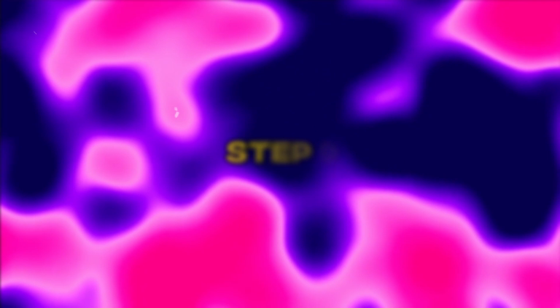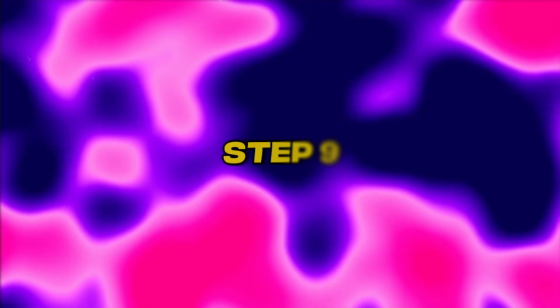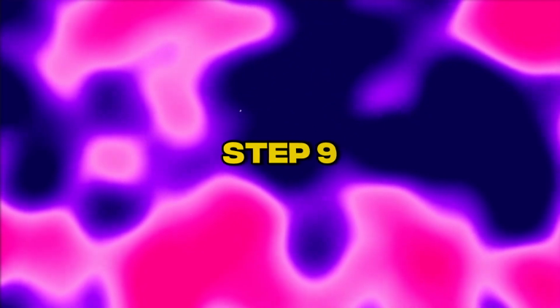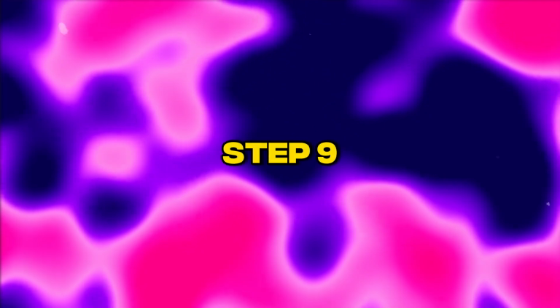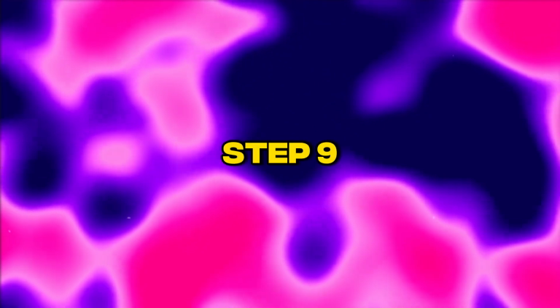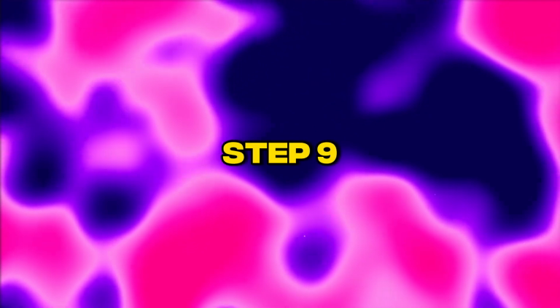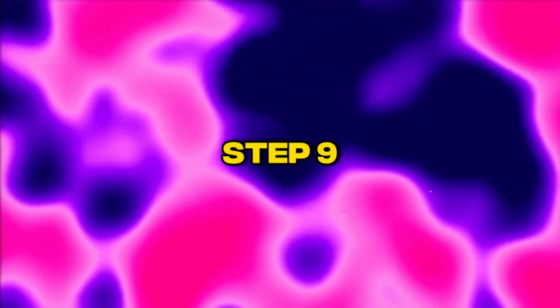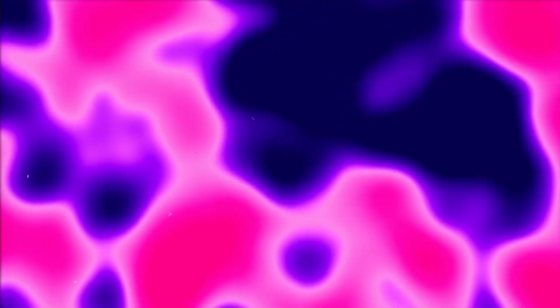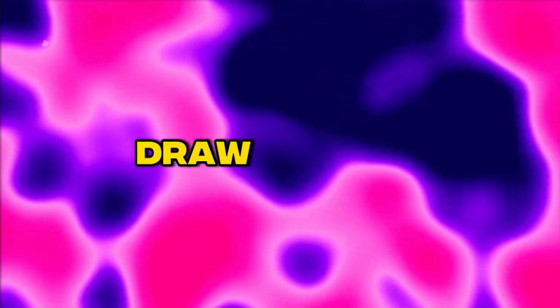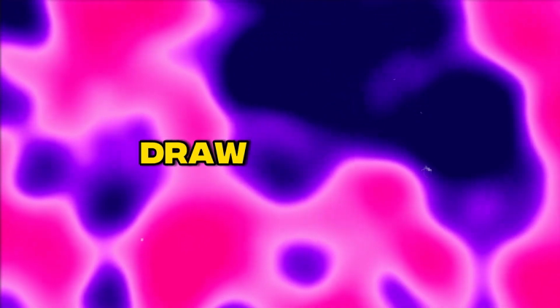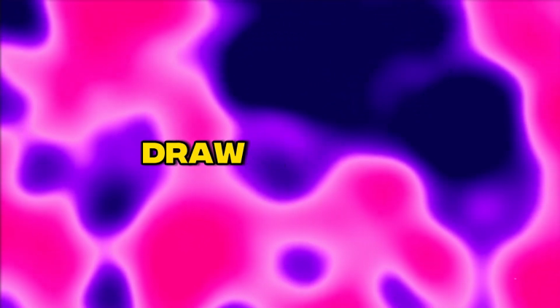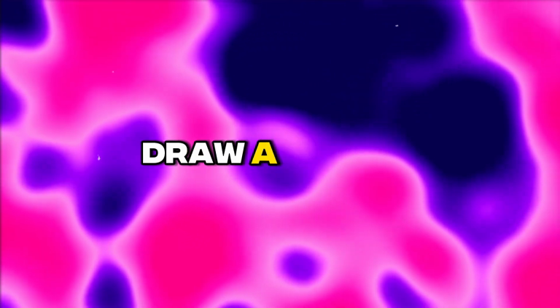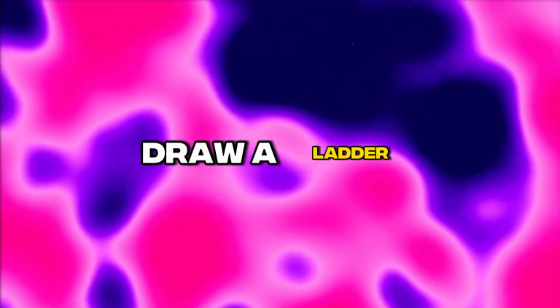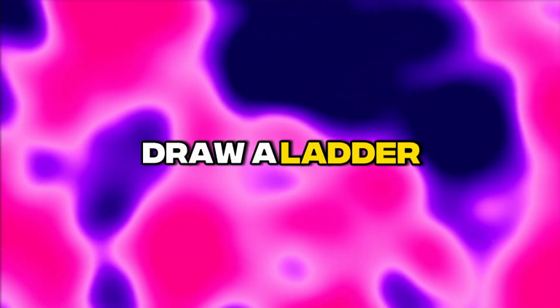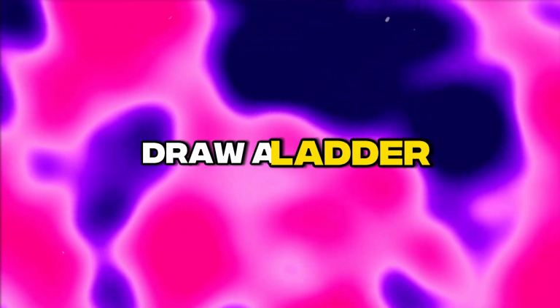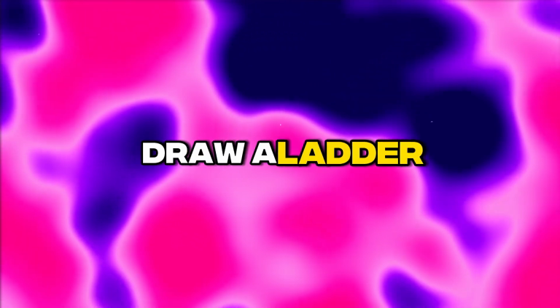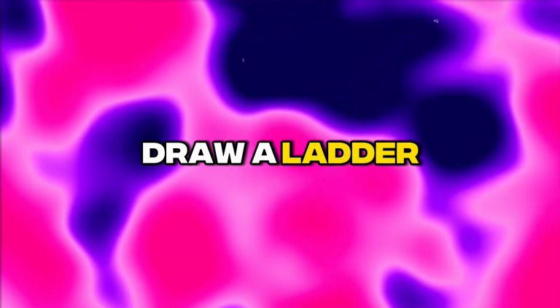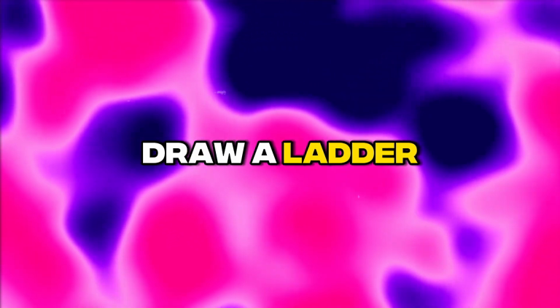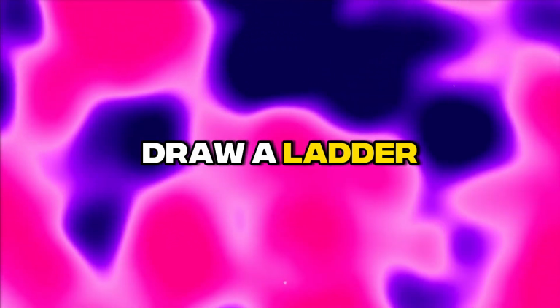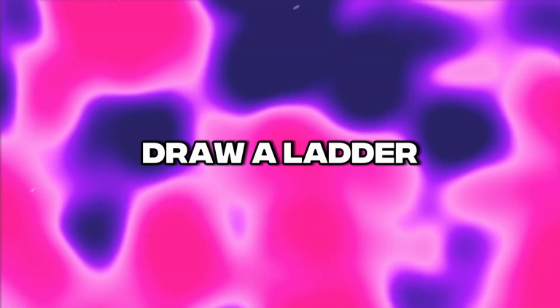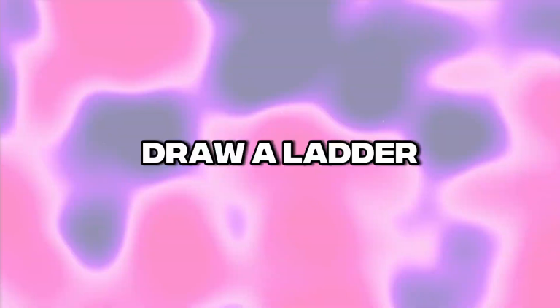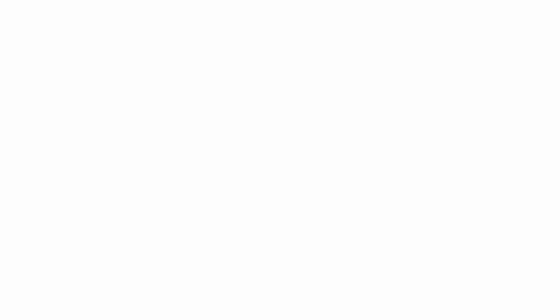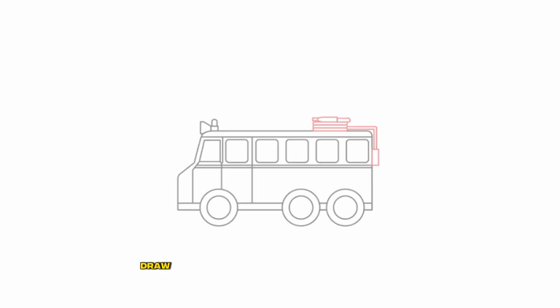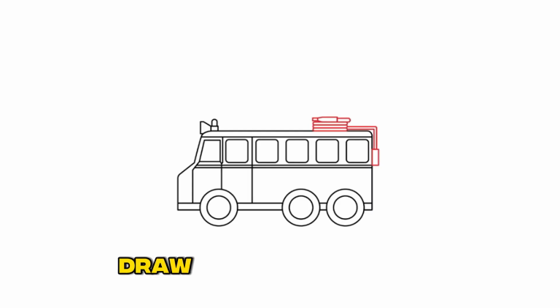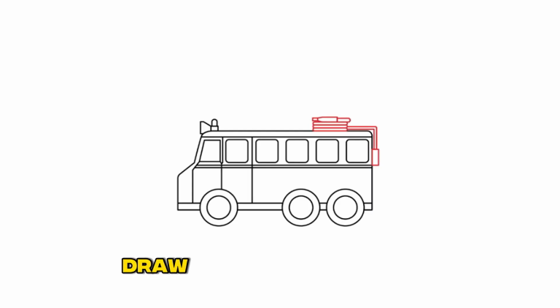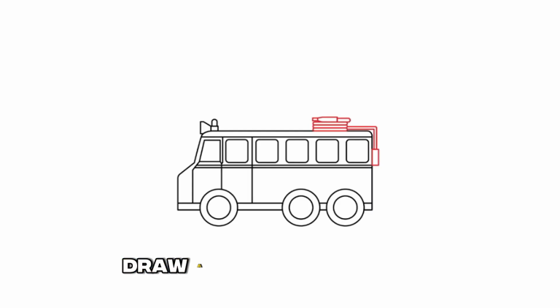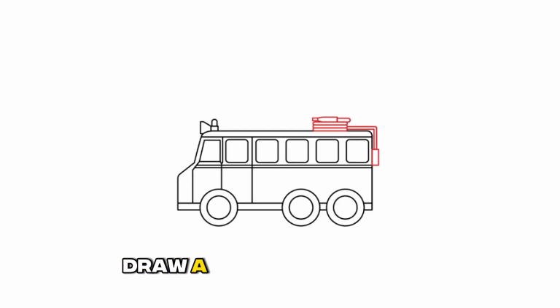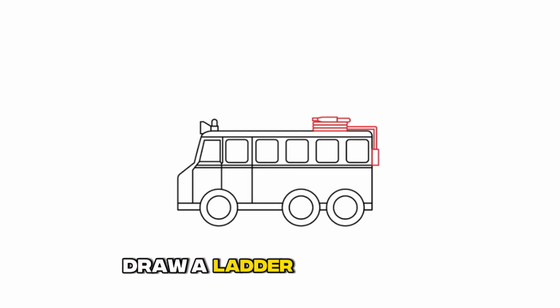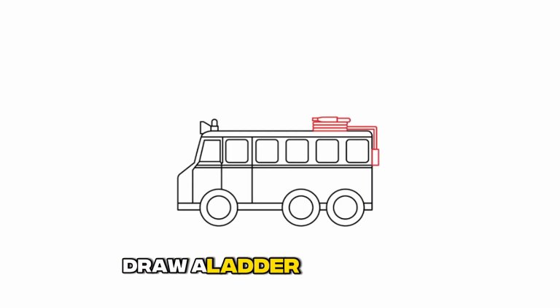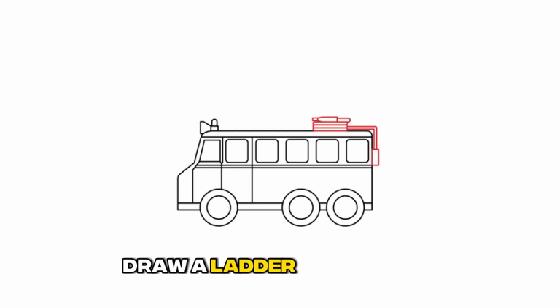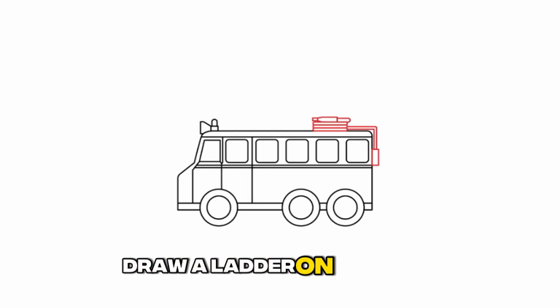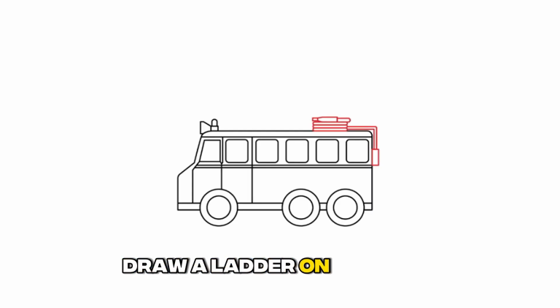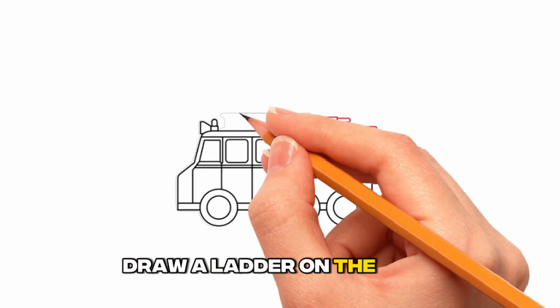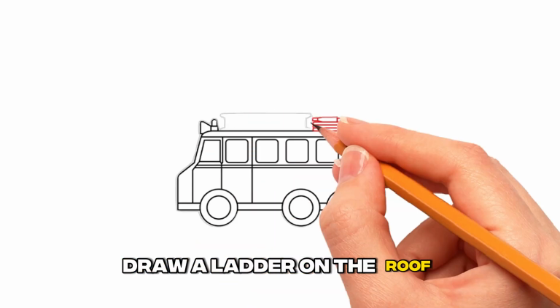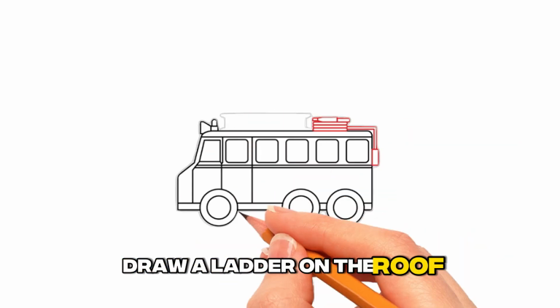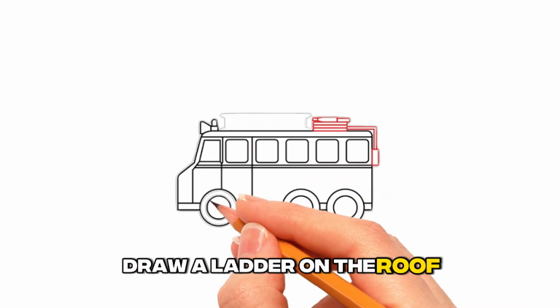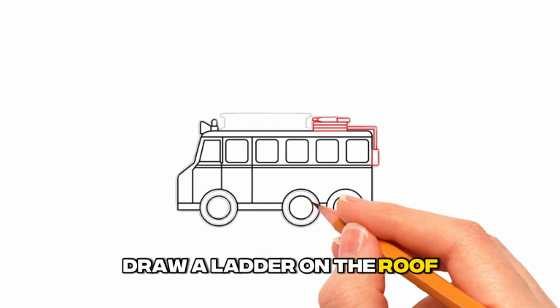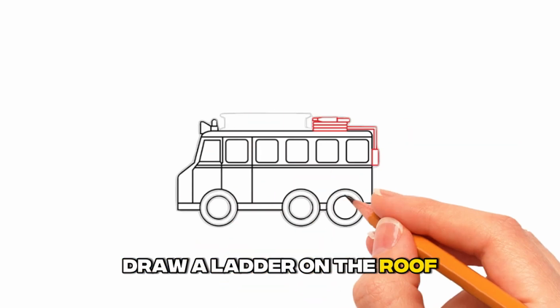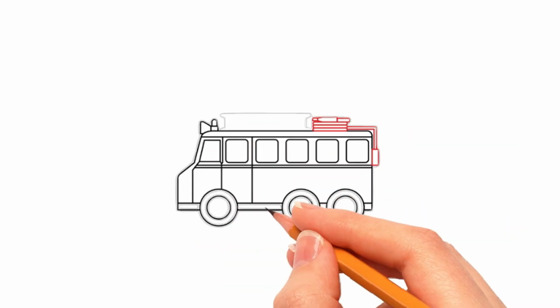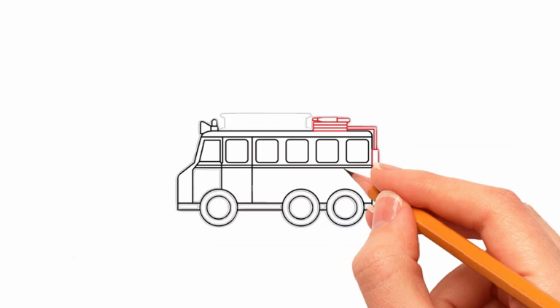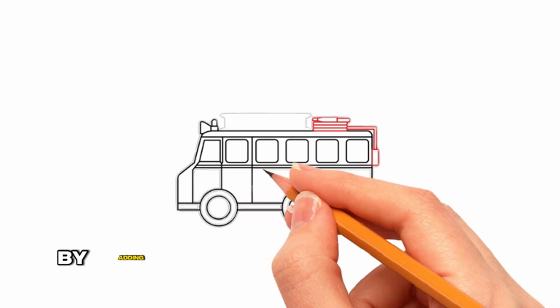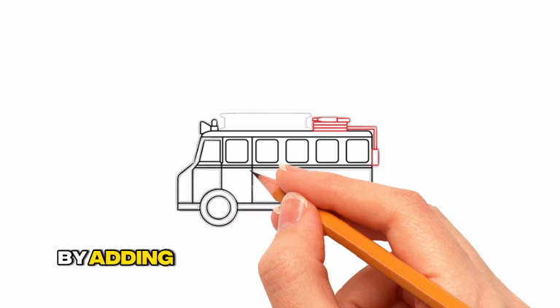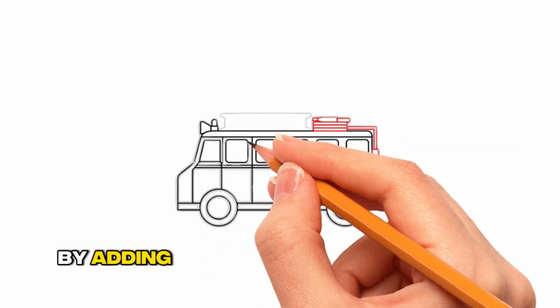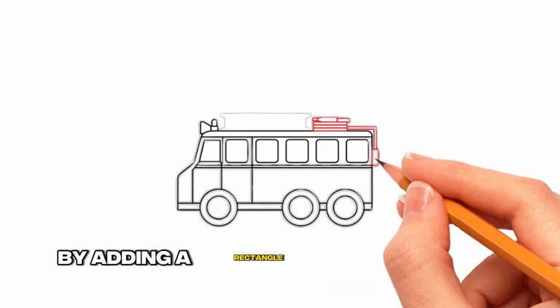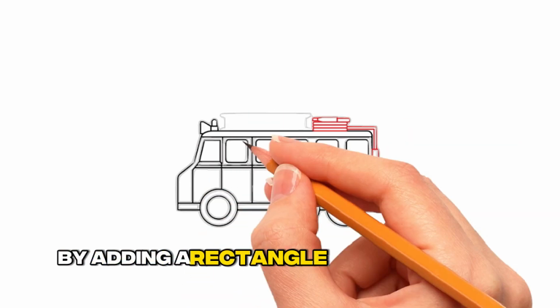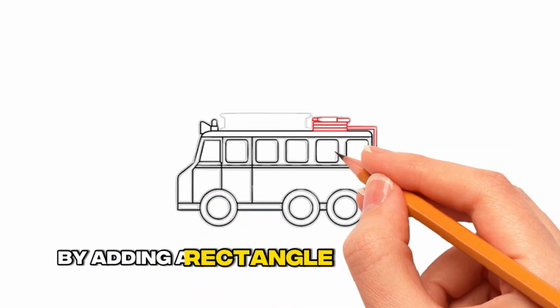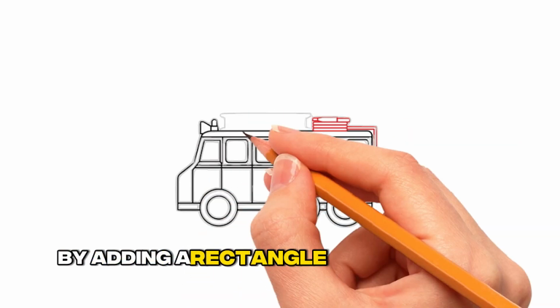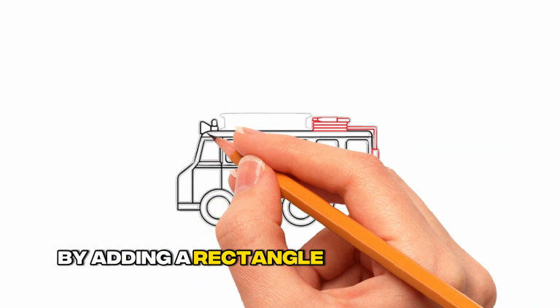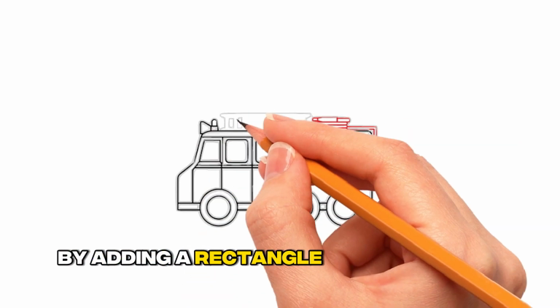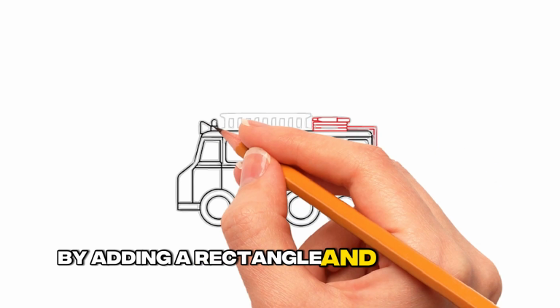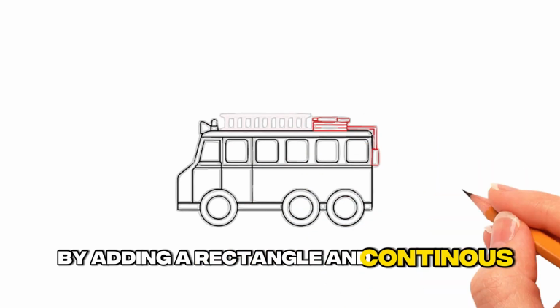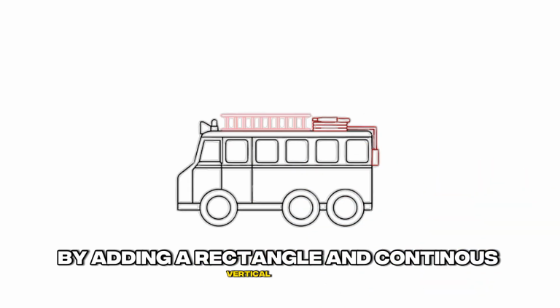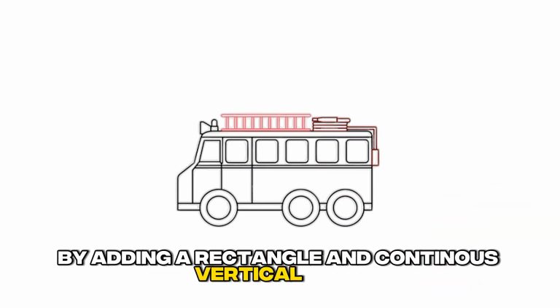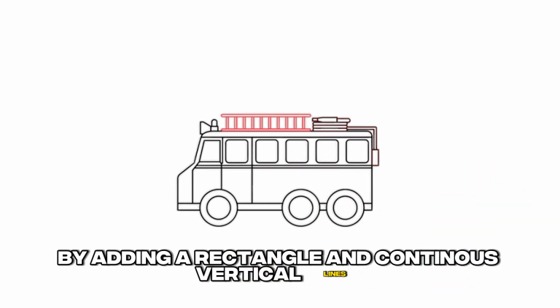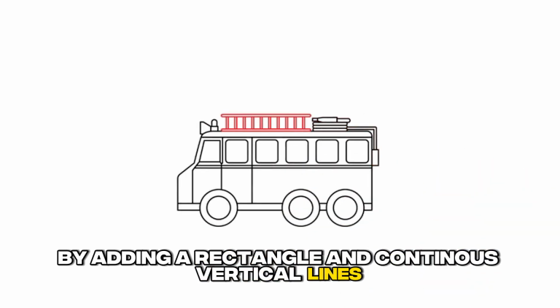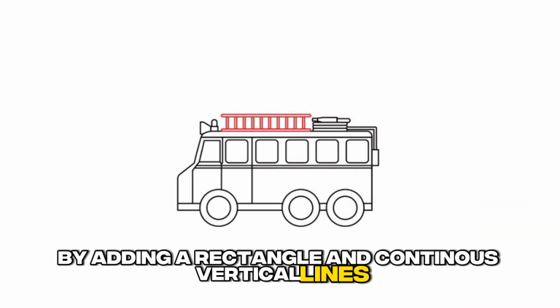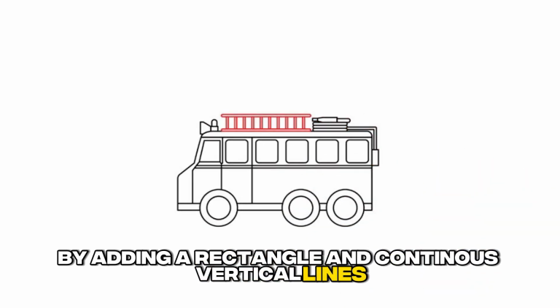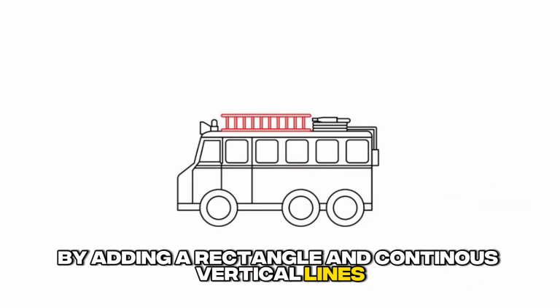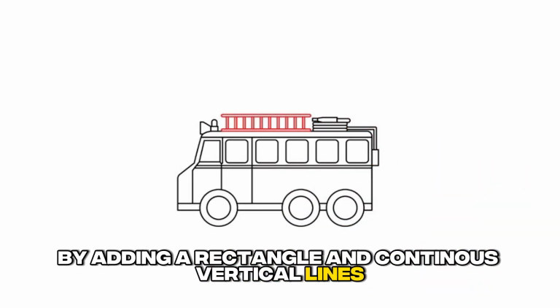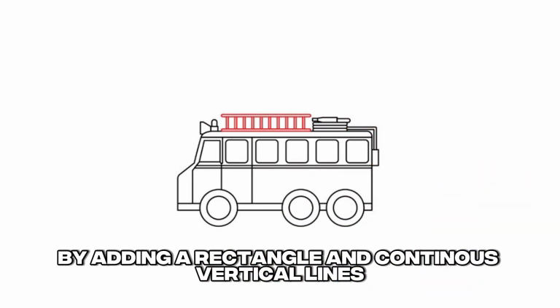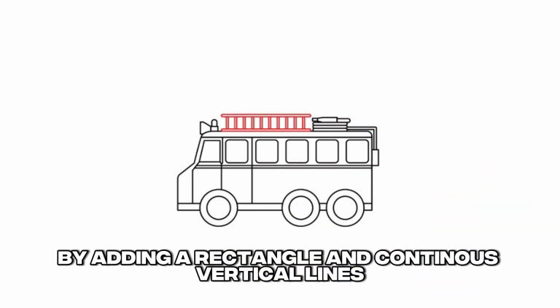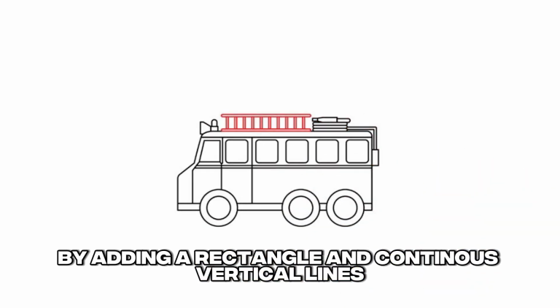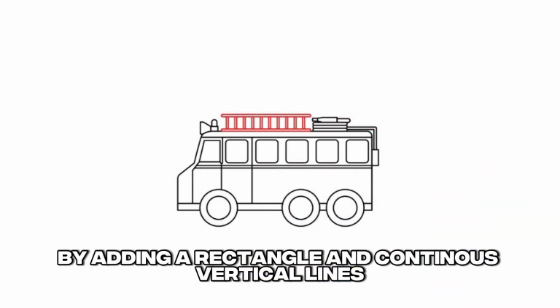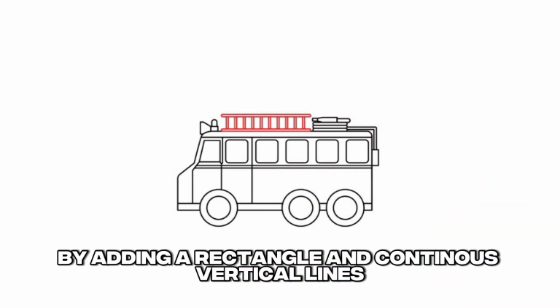Step 9: Draw a ladder. Draw a ladder on the roof by adding a rectangle and continuous vertical lines.